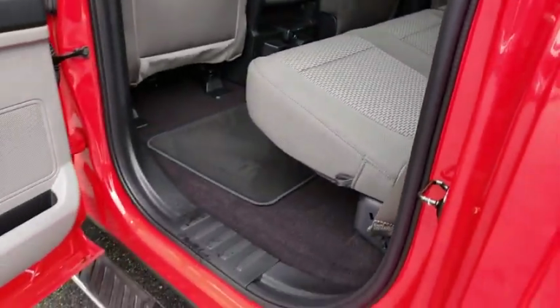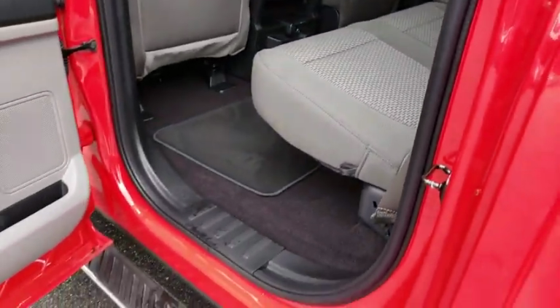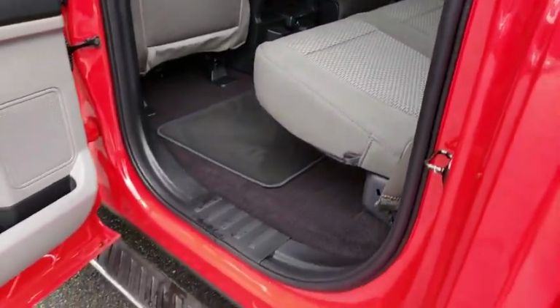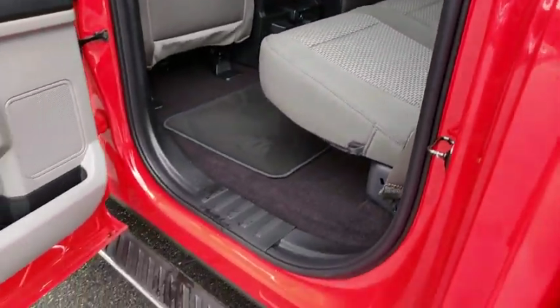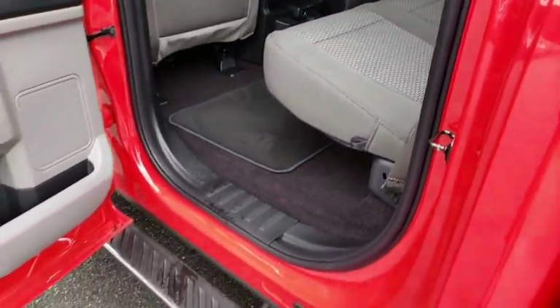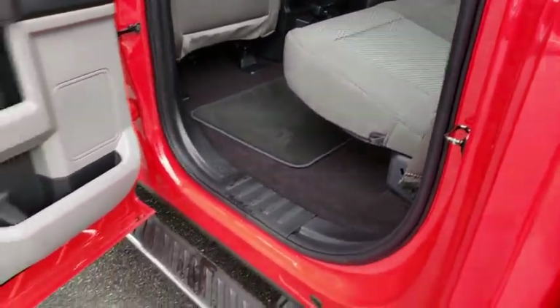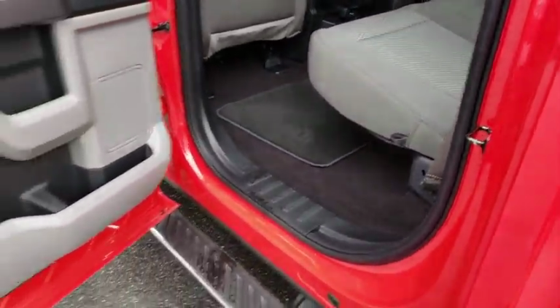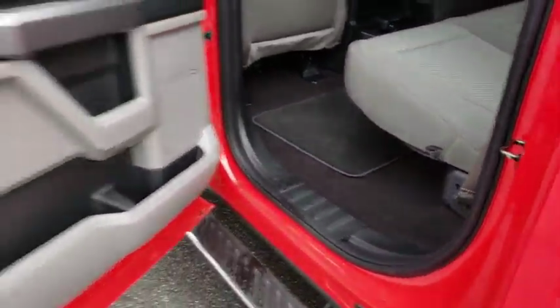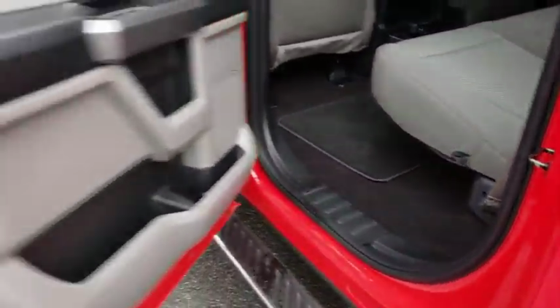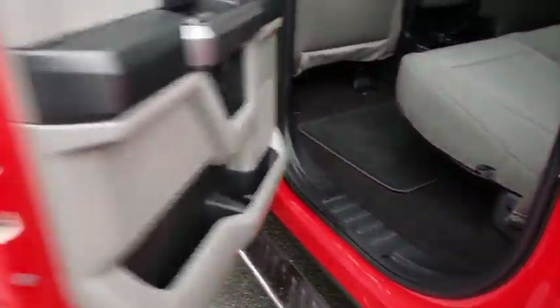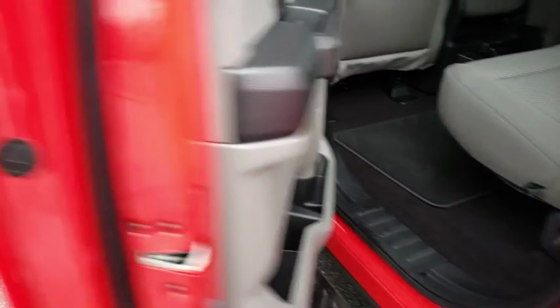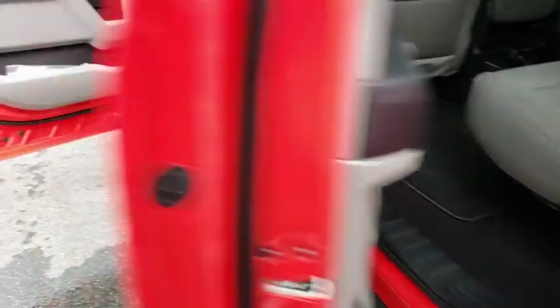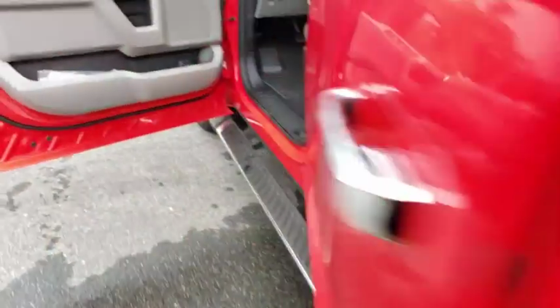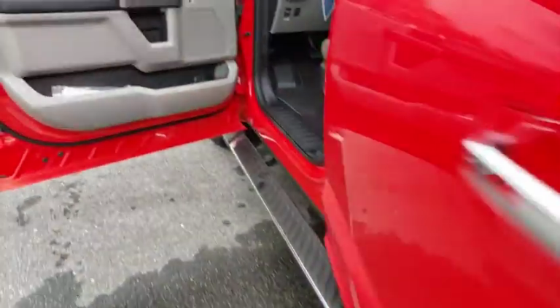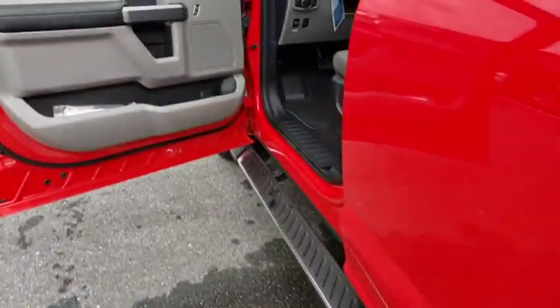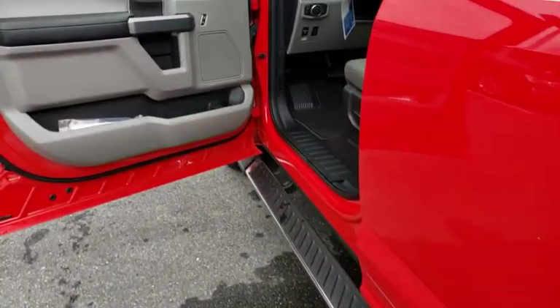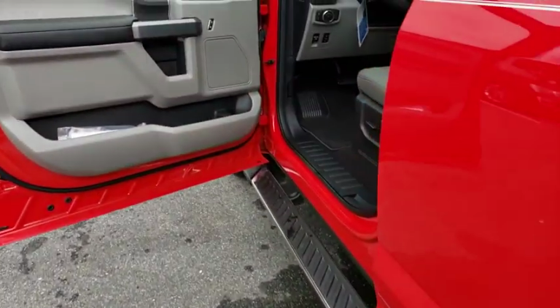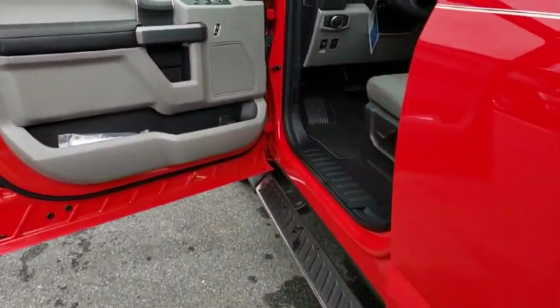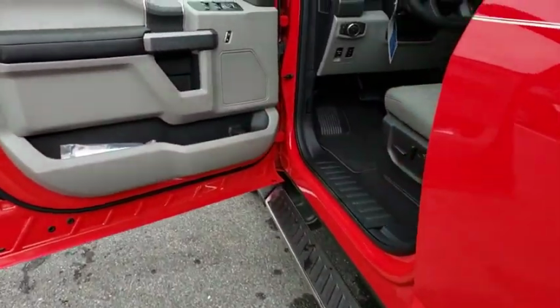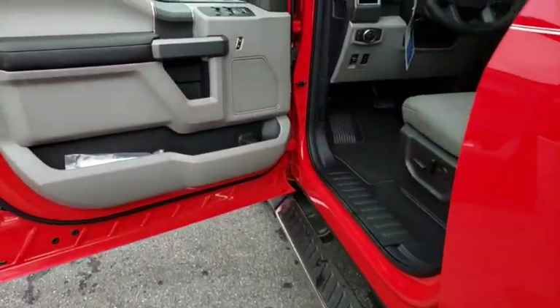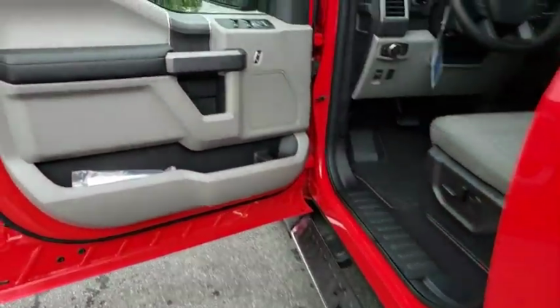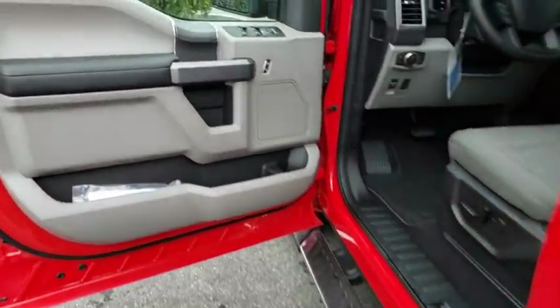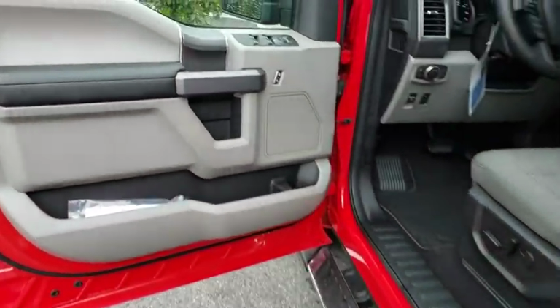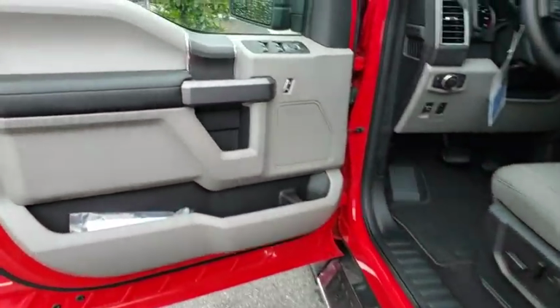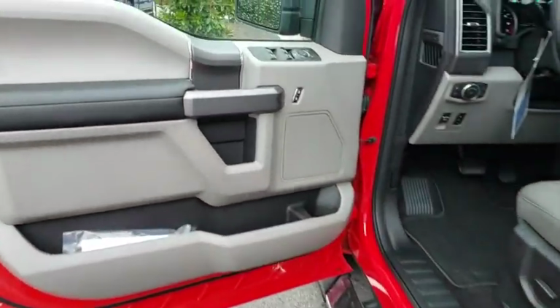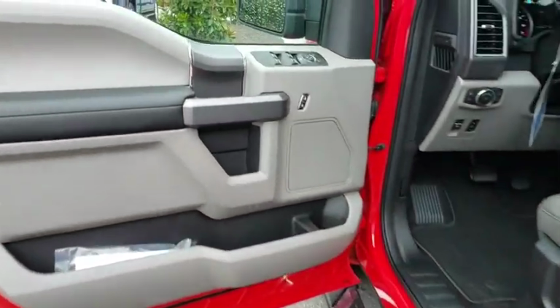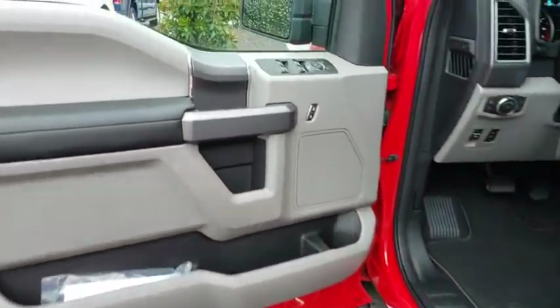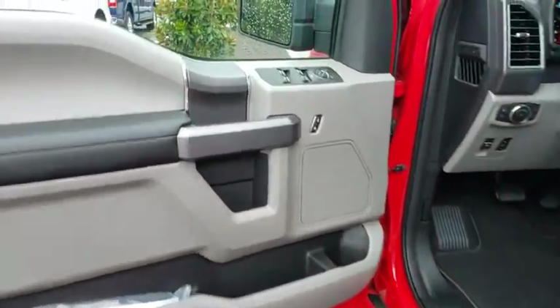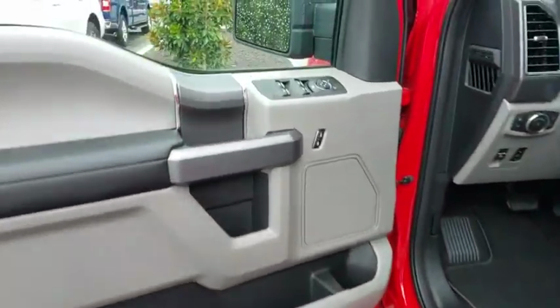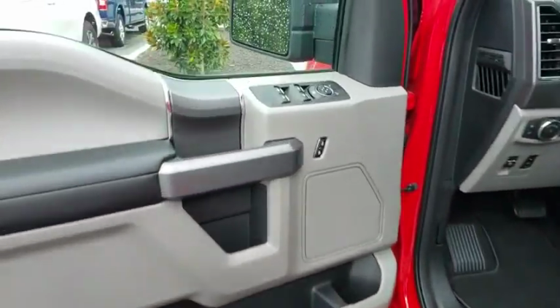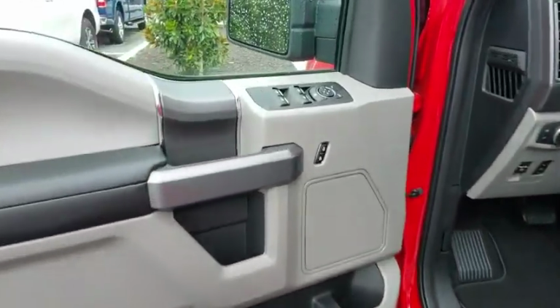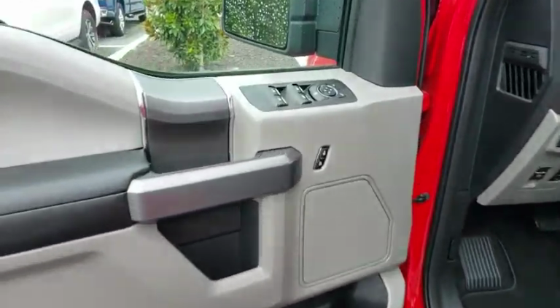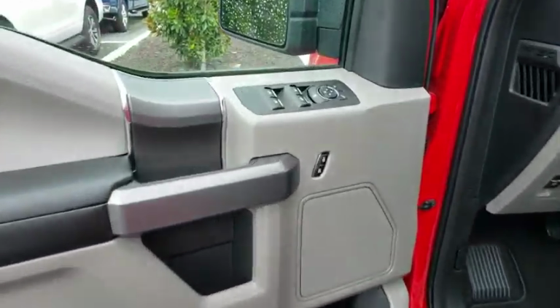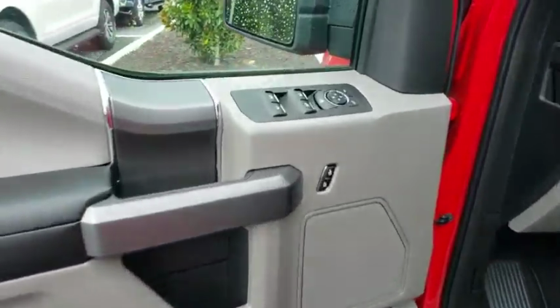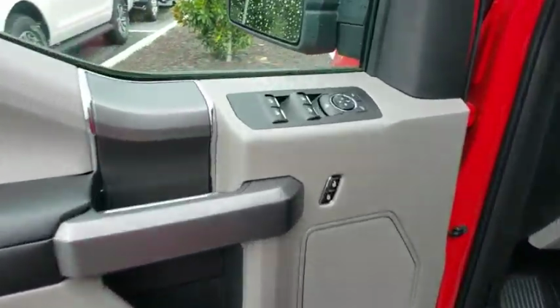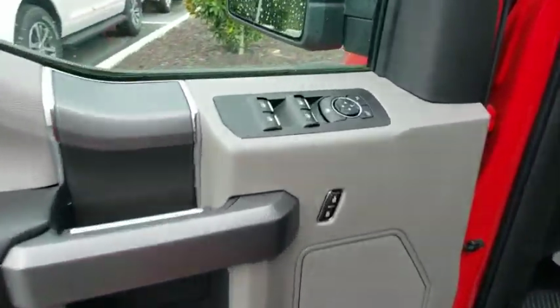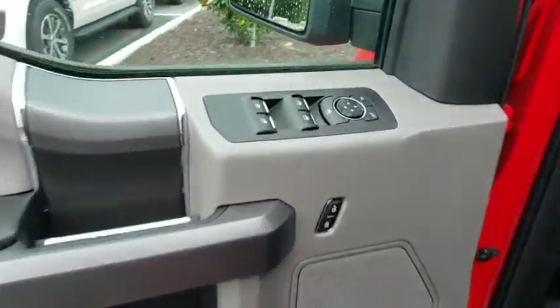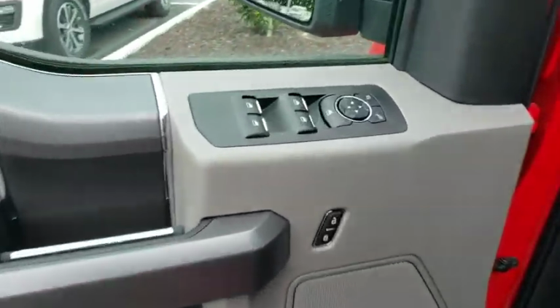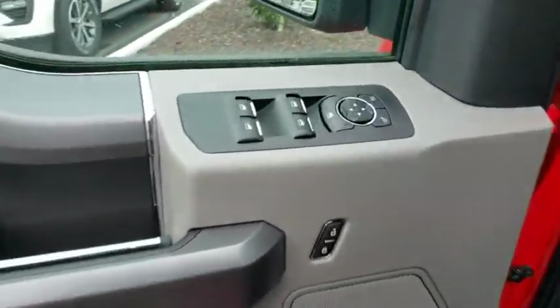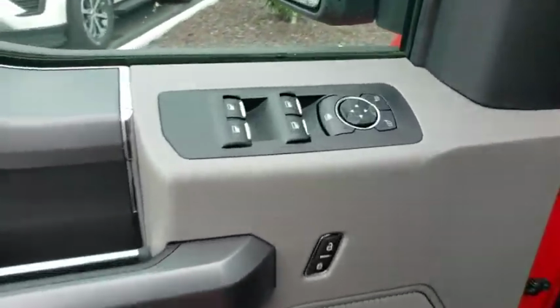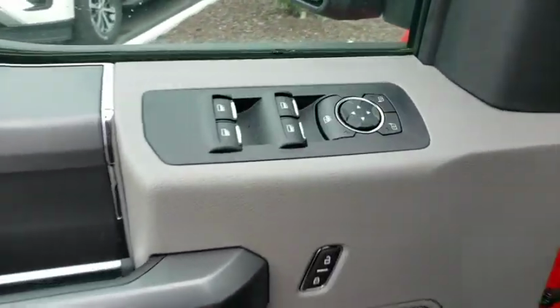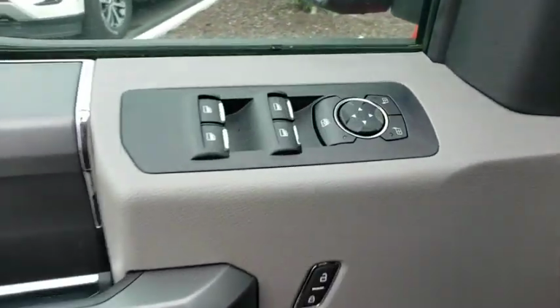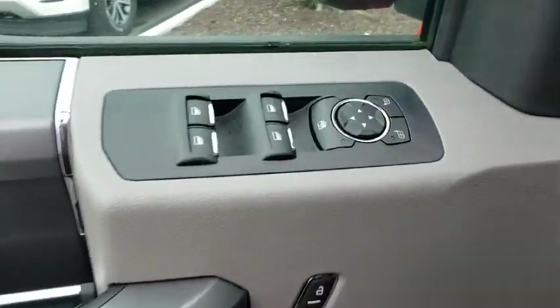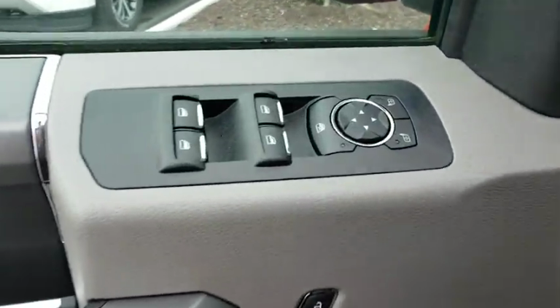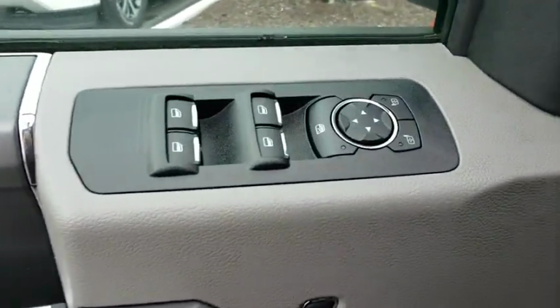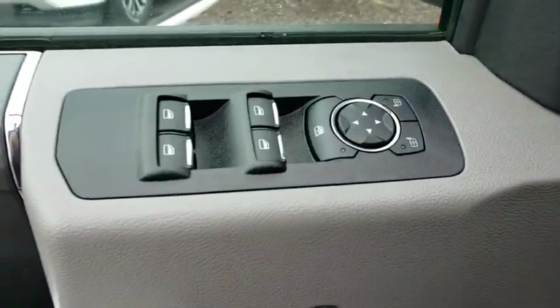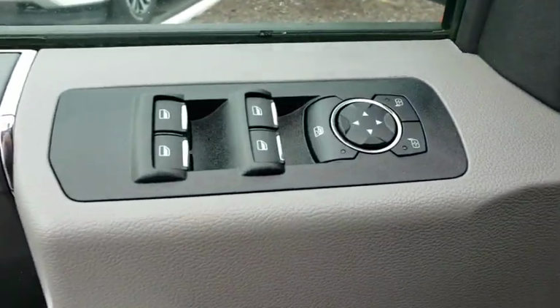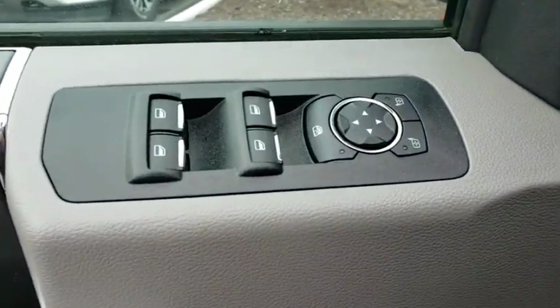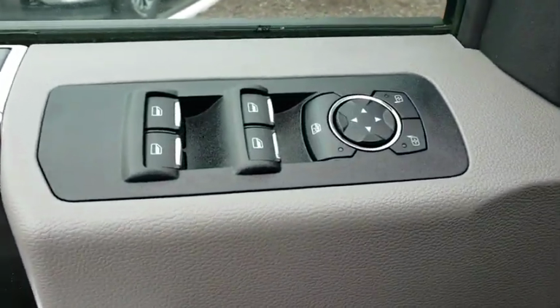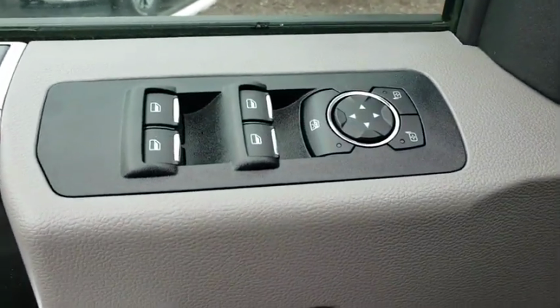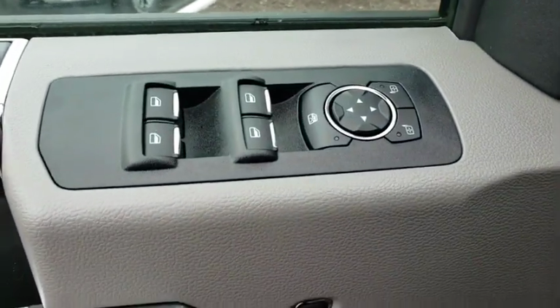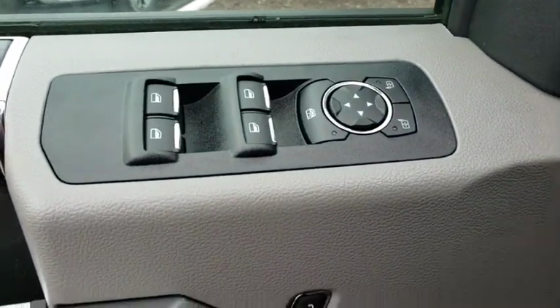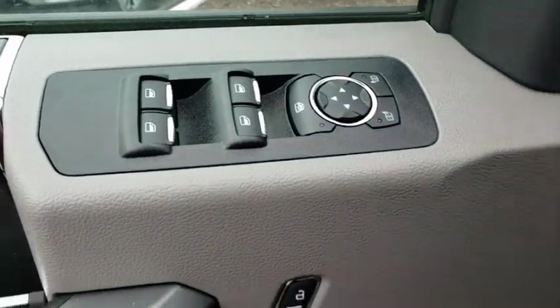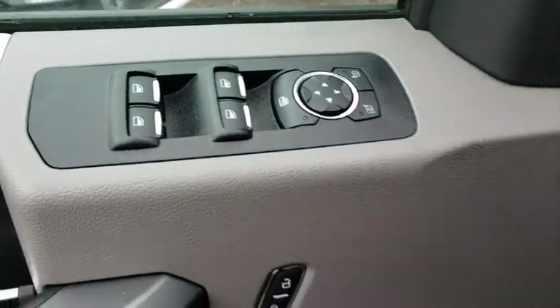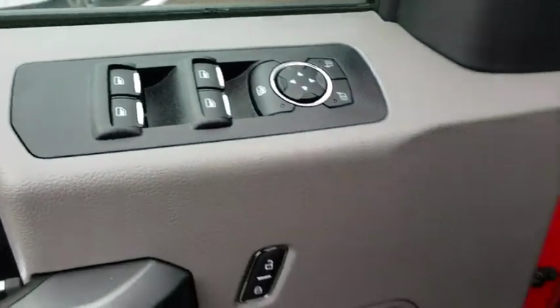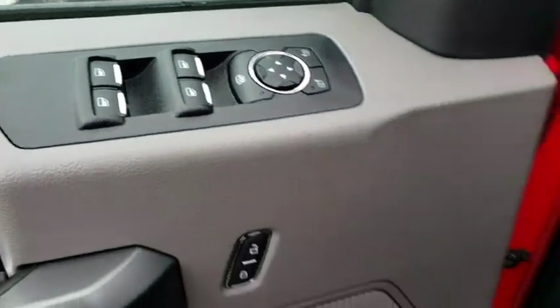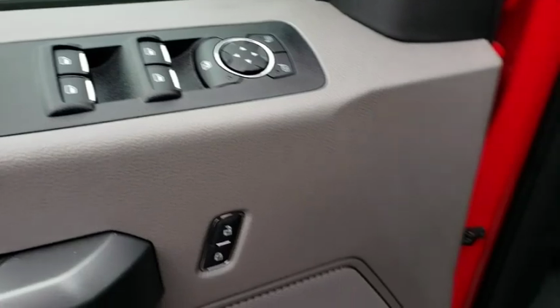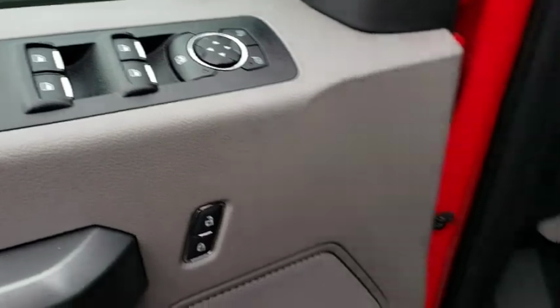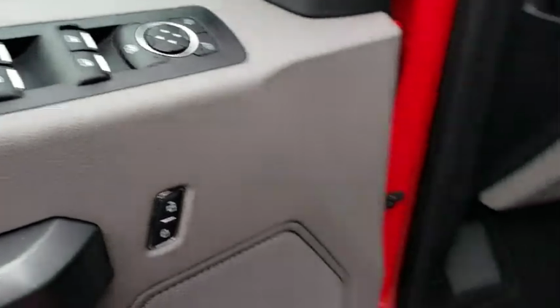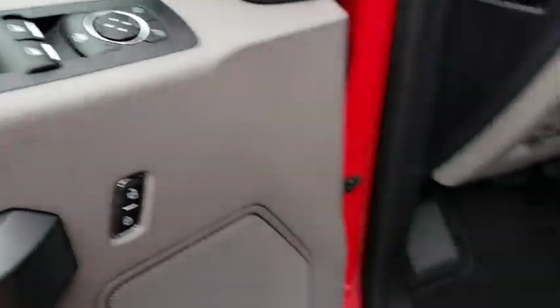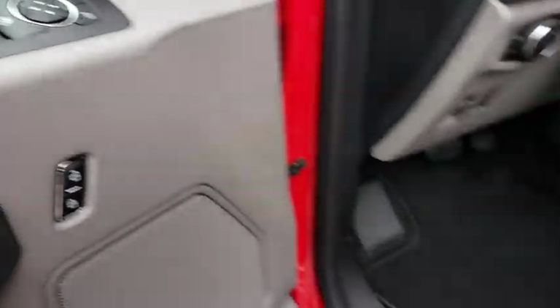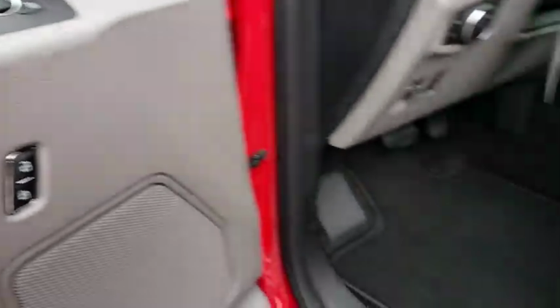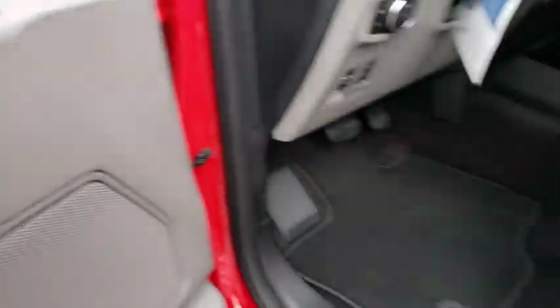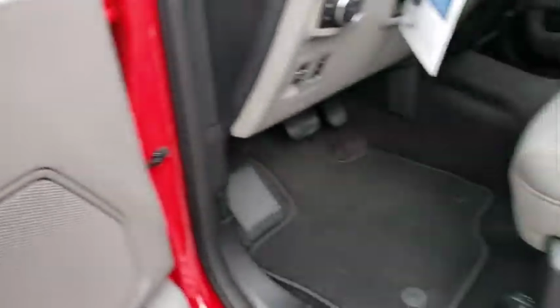Four-wheel disc brakes, AM-FM stereo radio, power door locks, MP3 player, fog lamps, power windows.